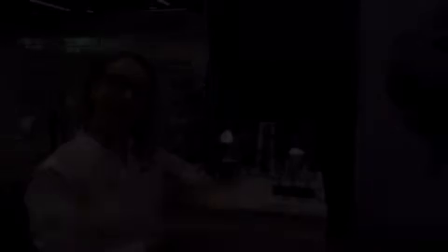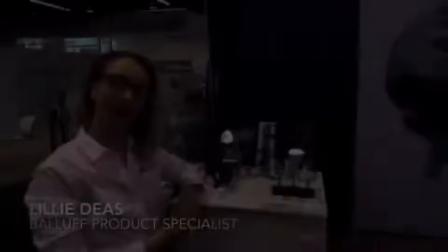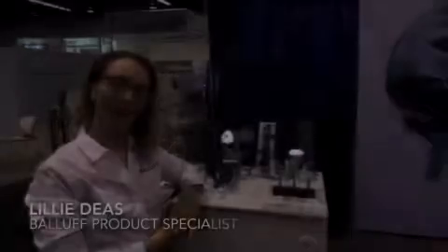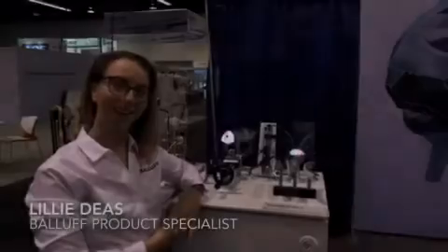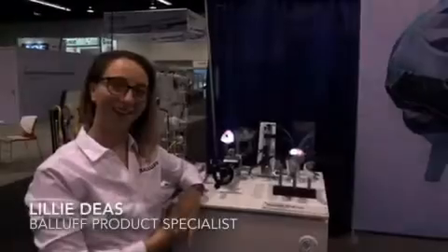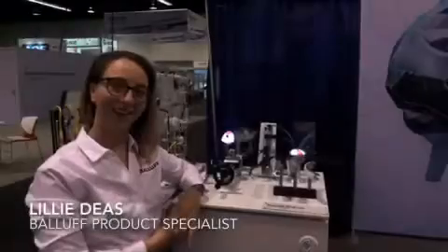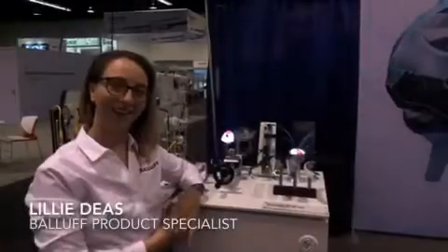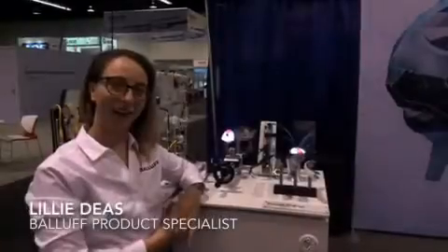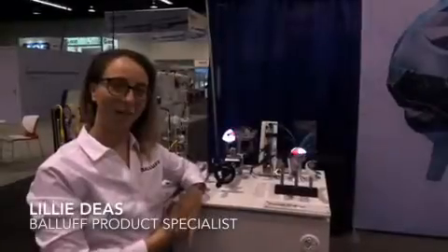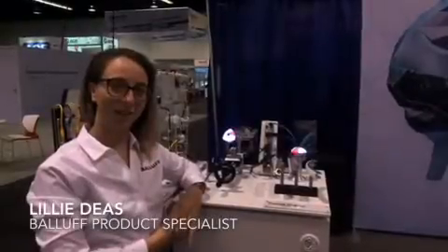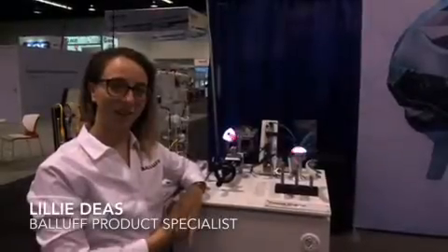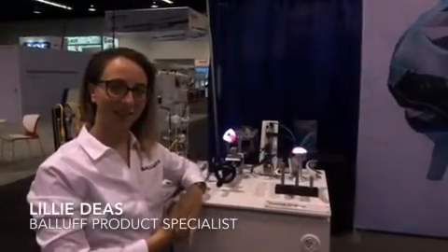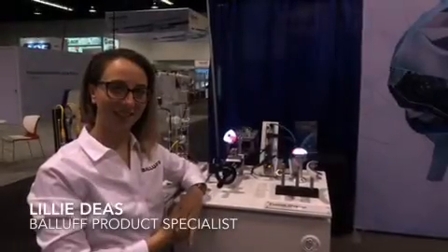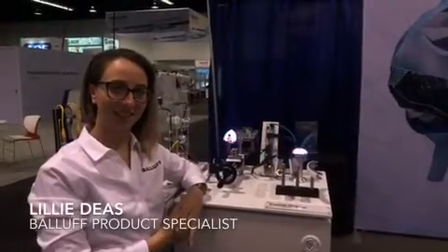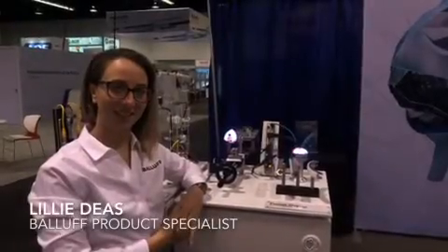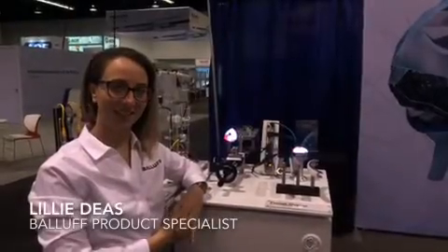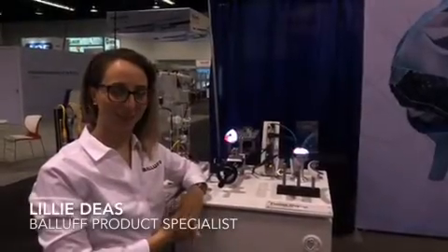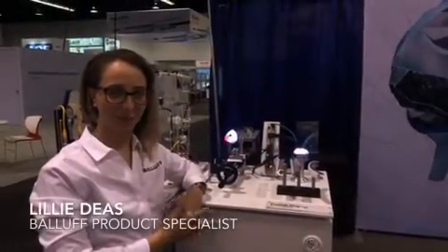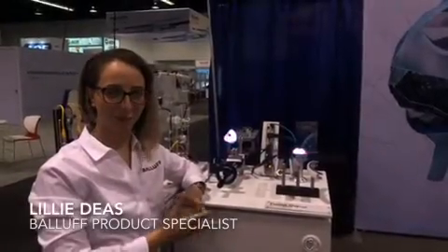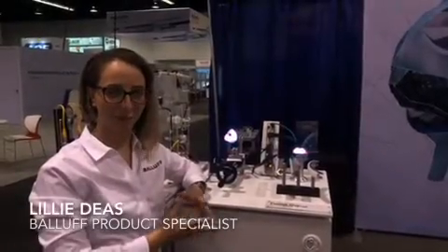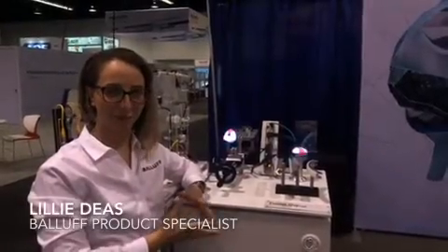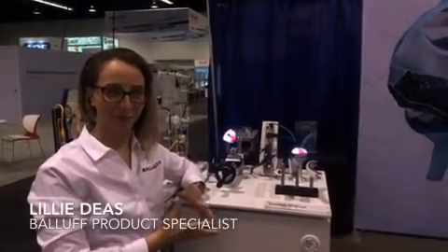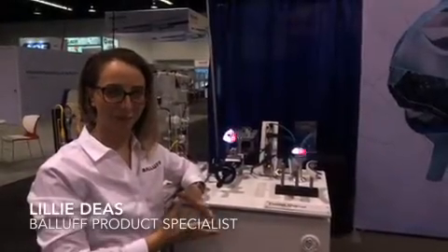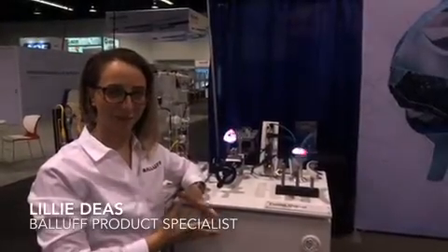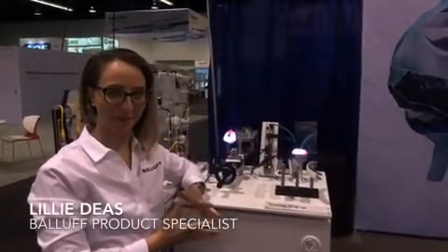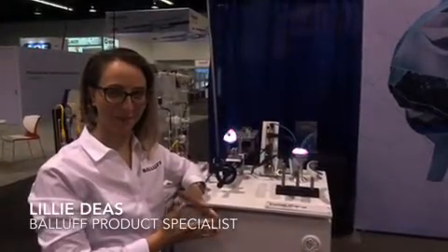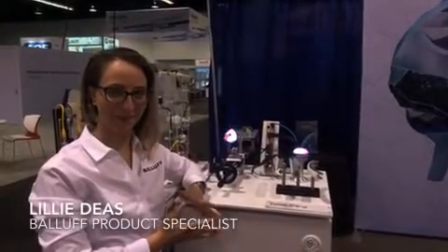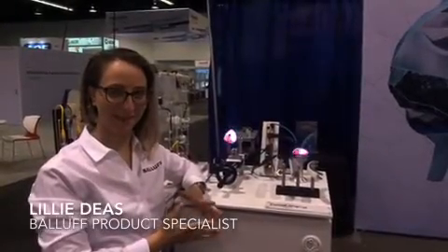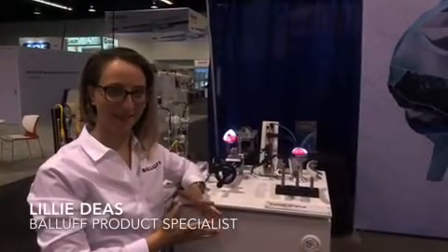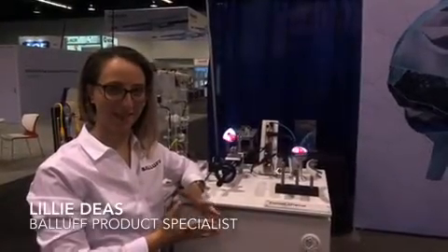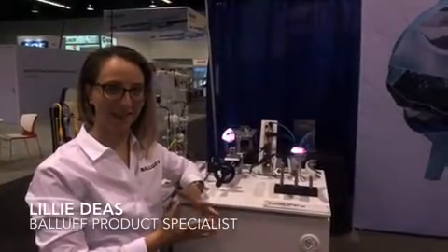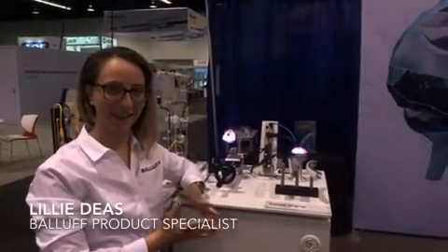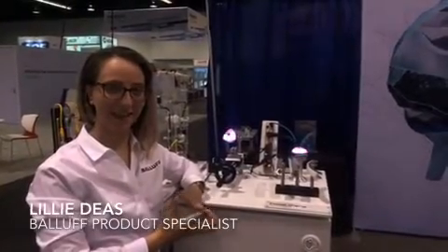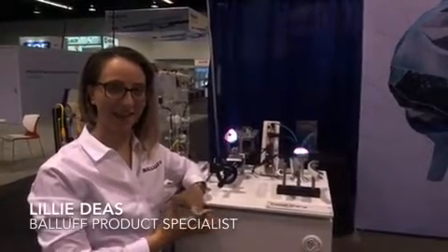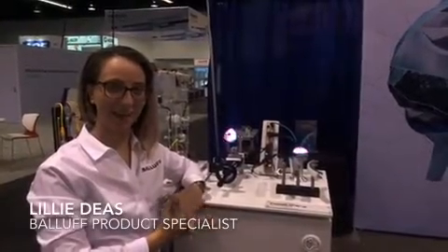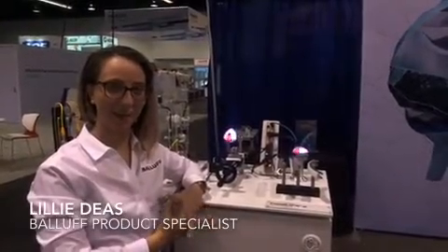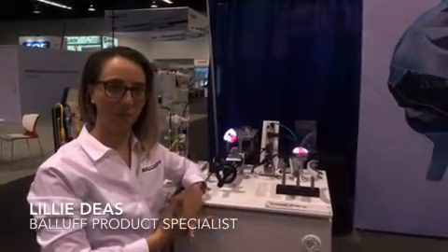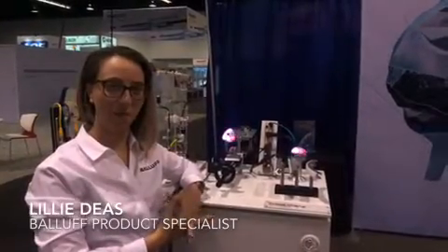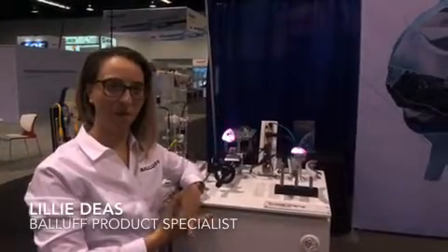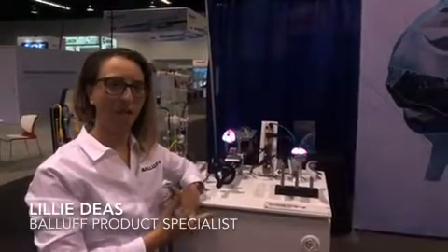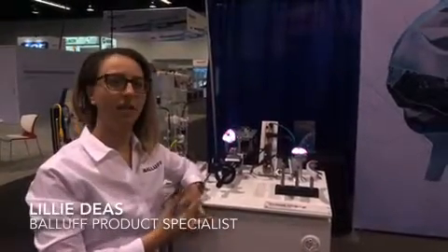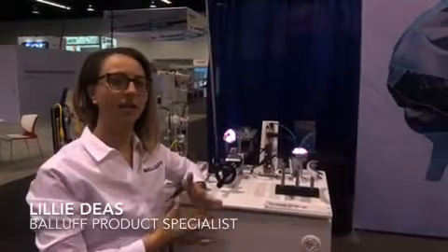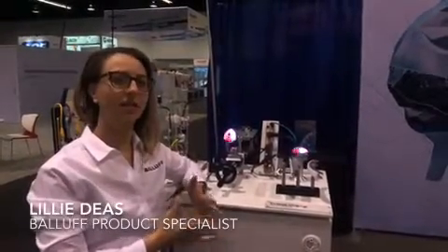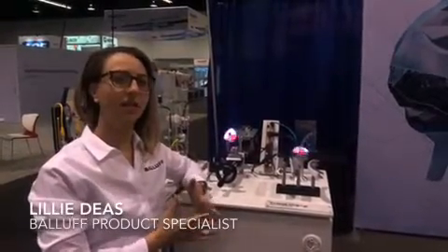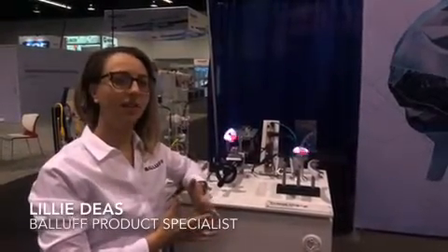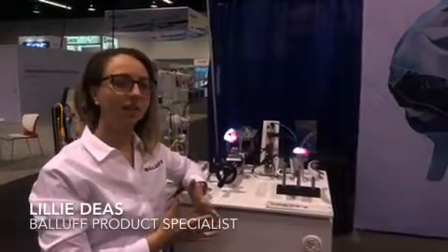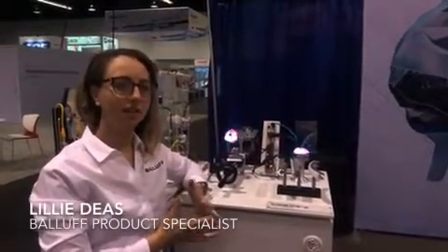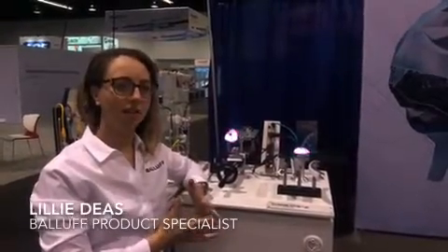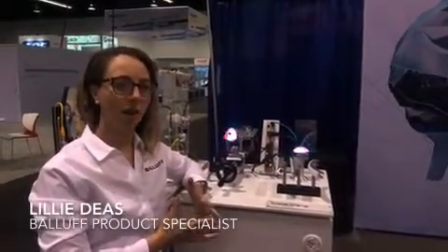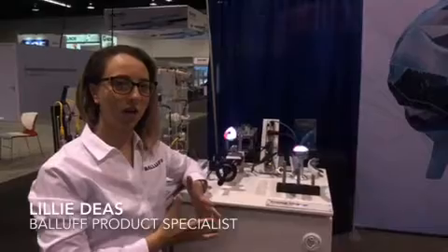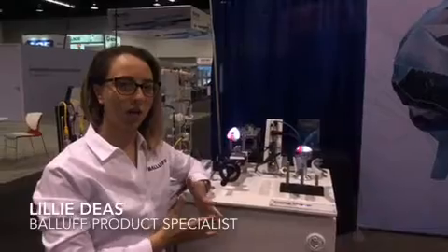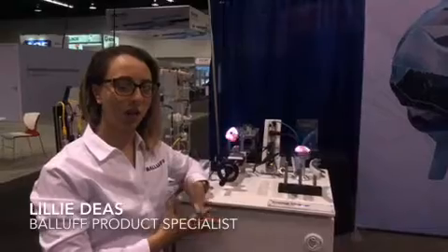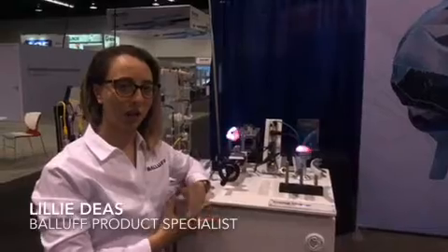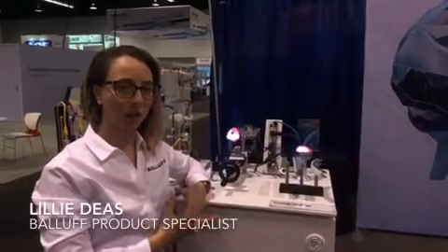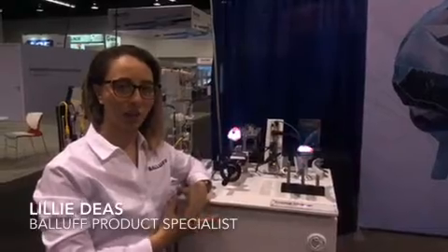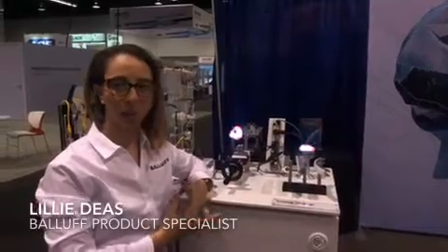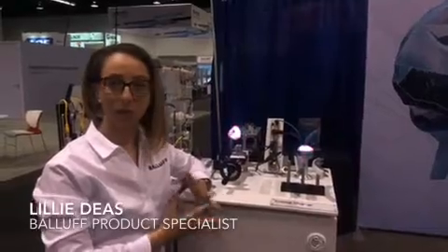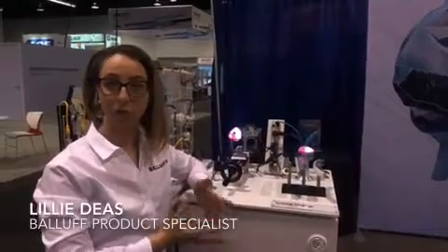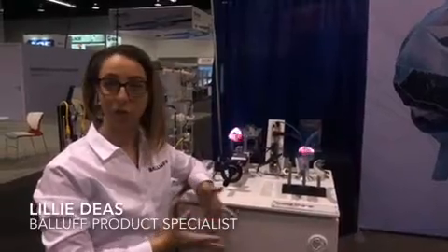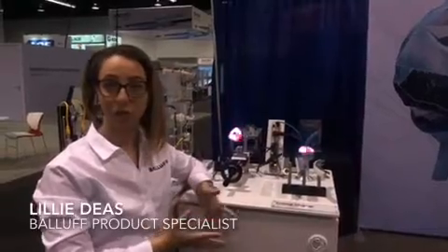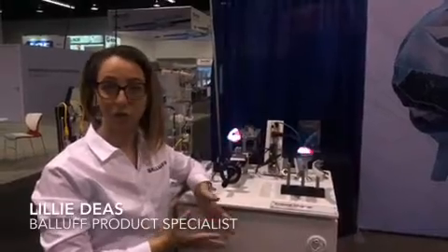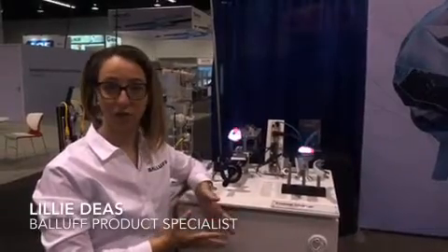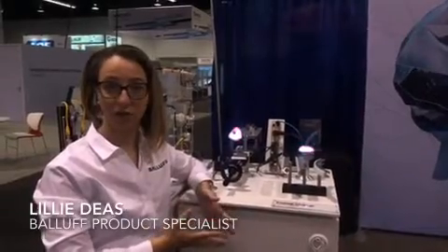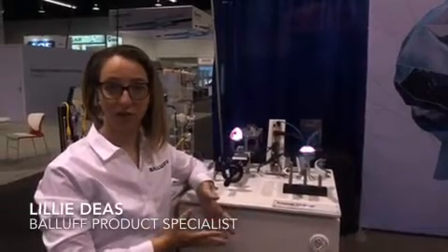Hi, I'm Lily Diaz, your Ballif Product Specialist here at E&M, and today I'd like to talk to you a little bit about changeover.